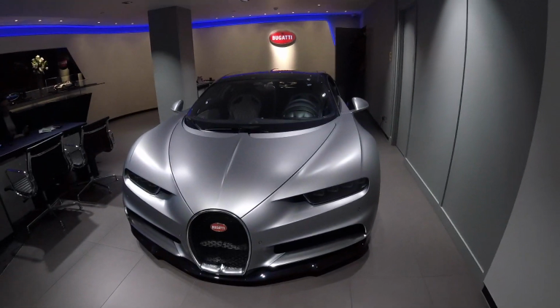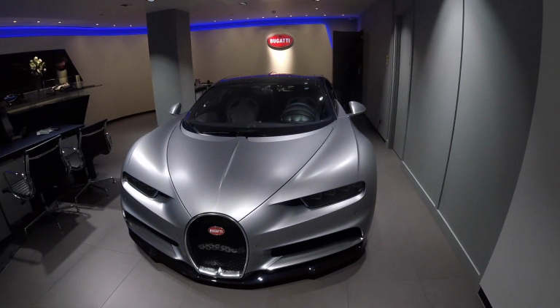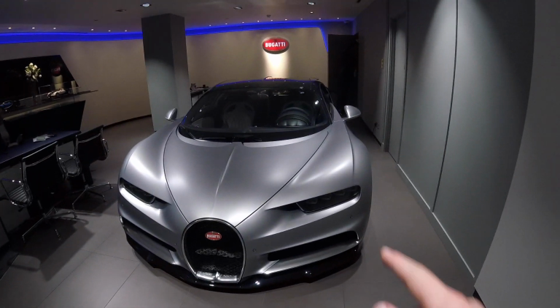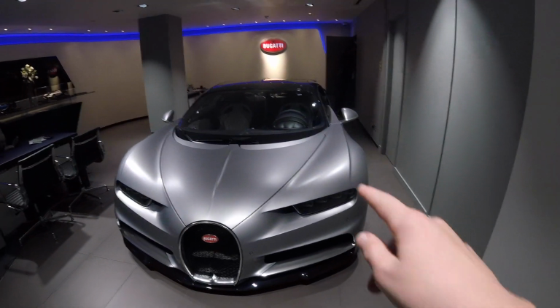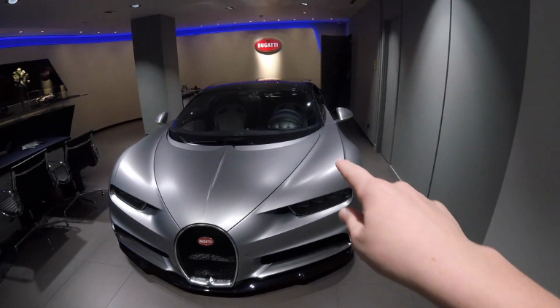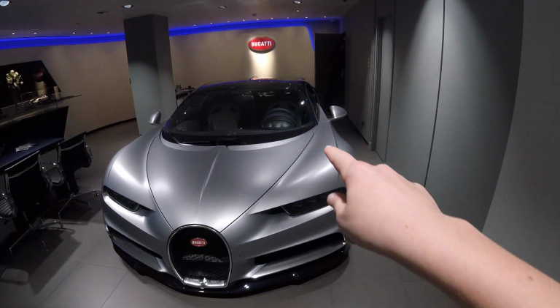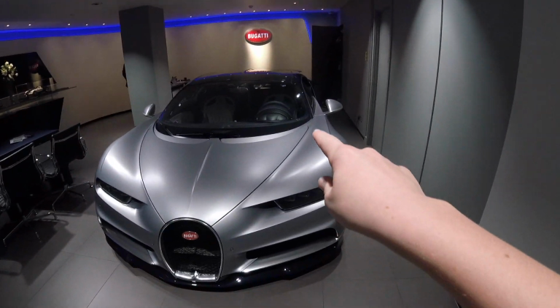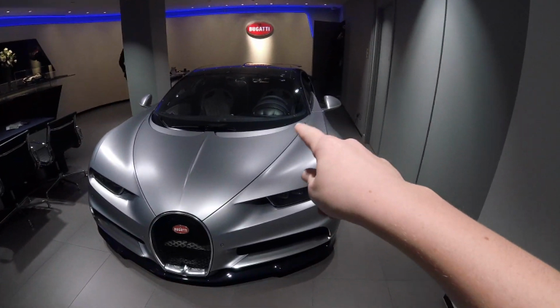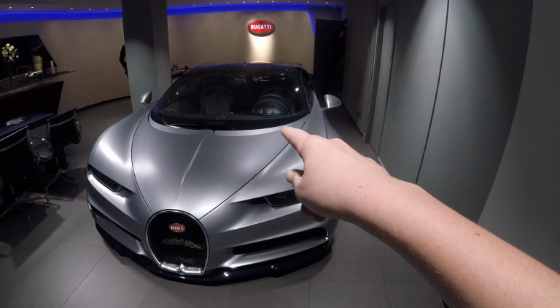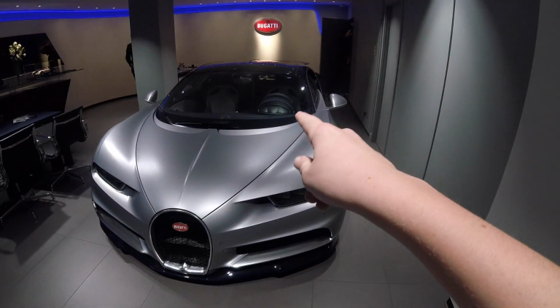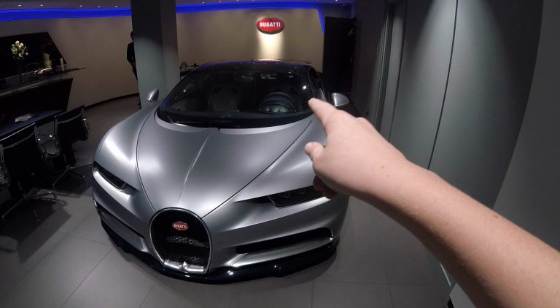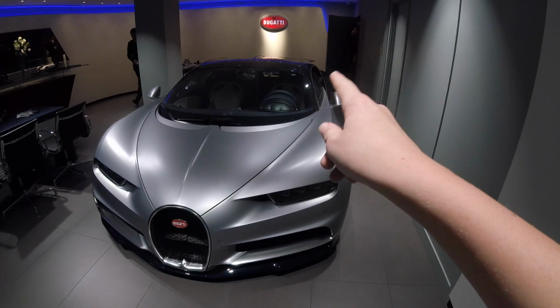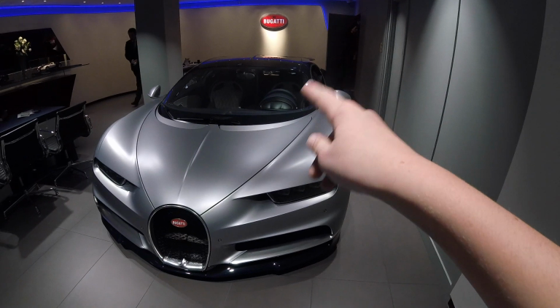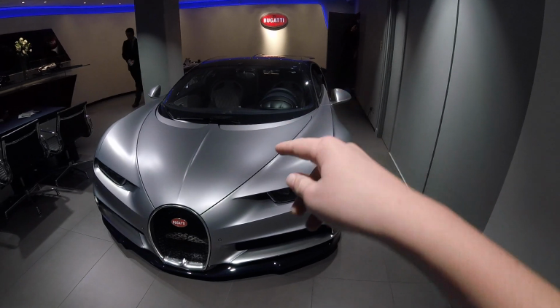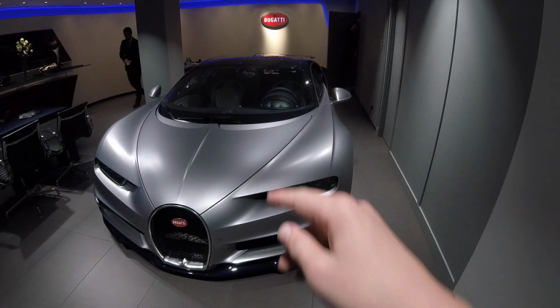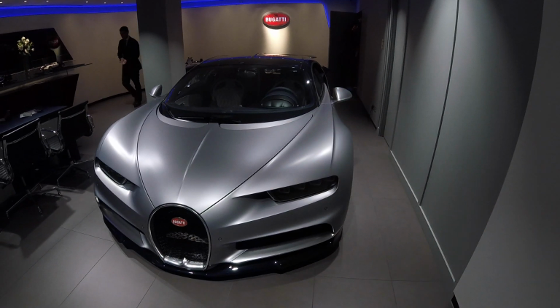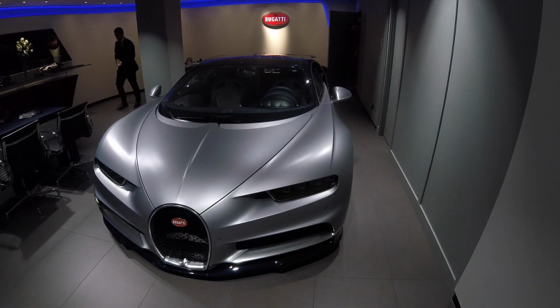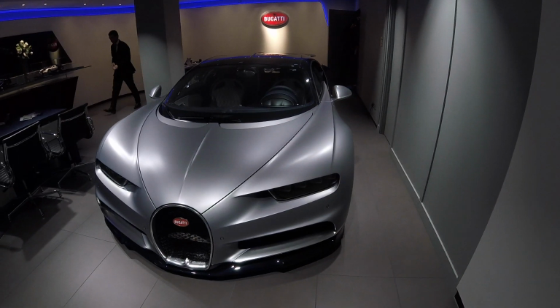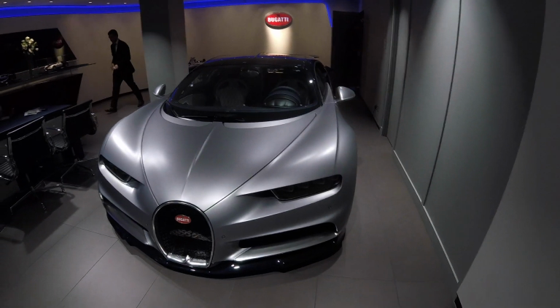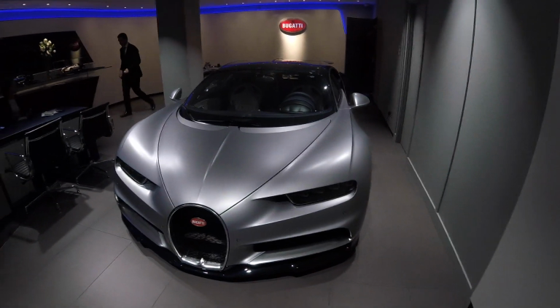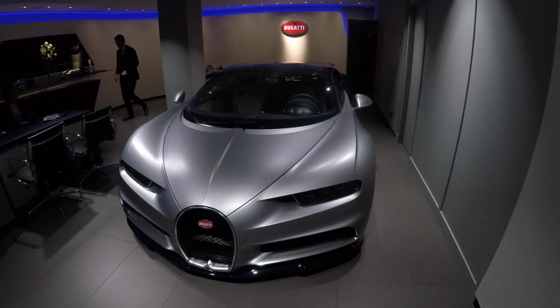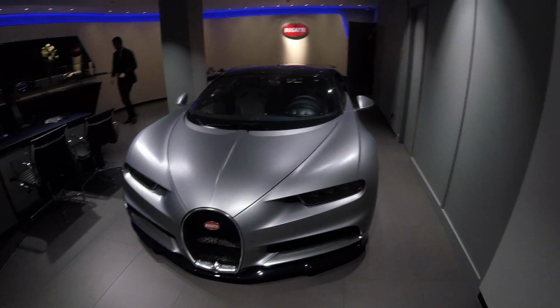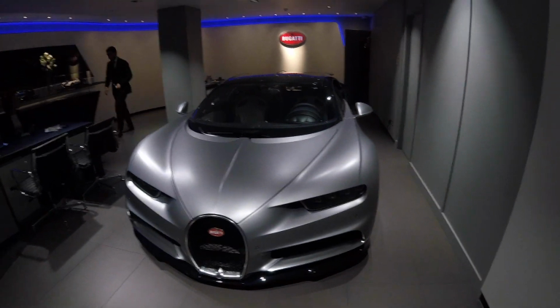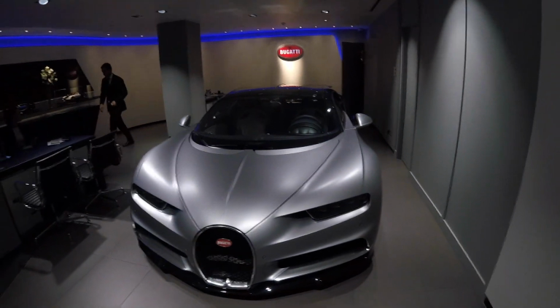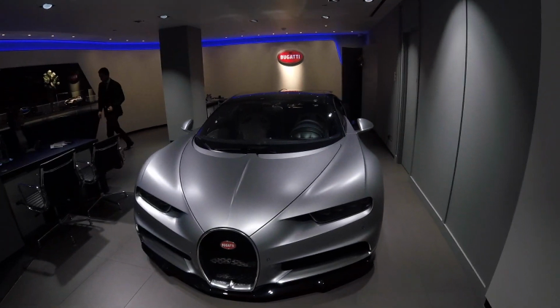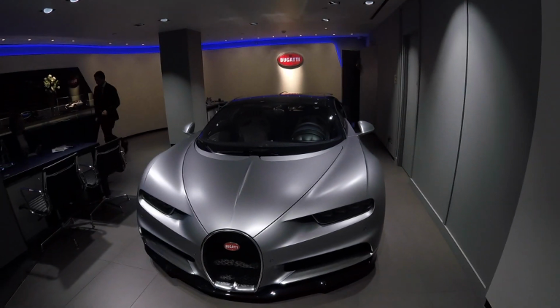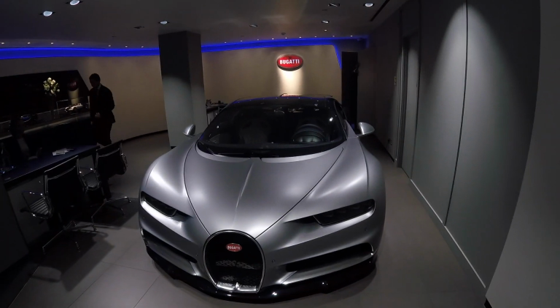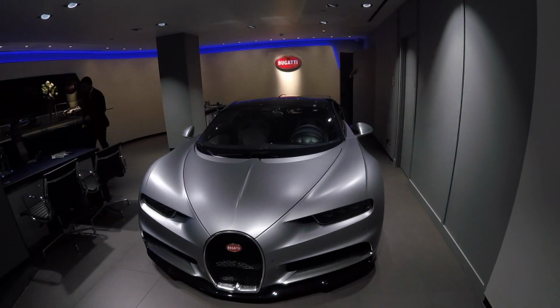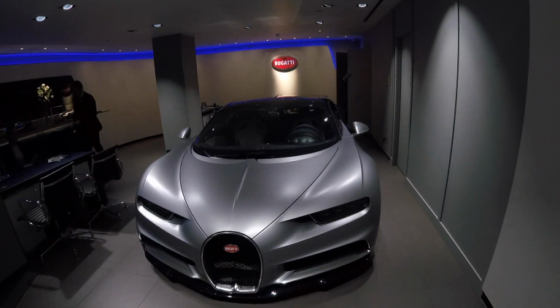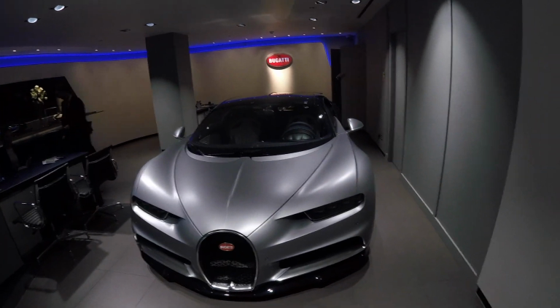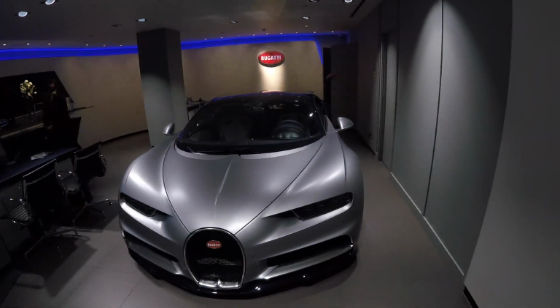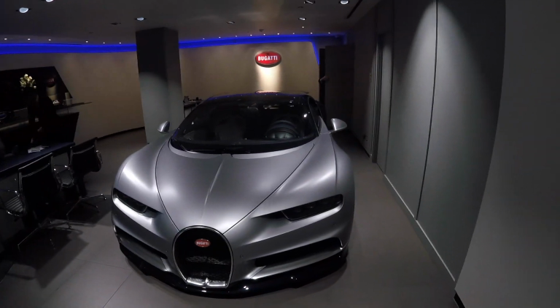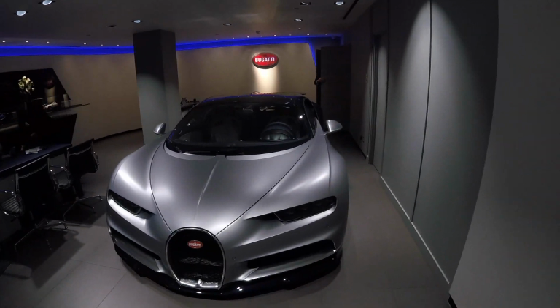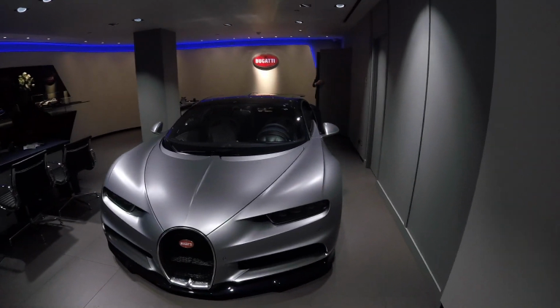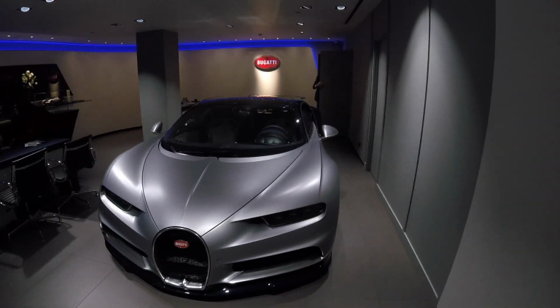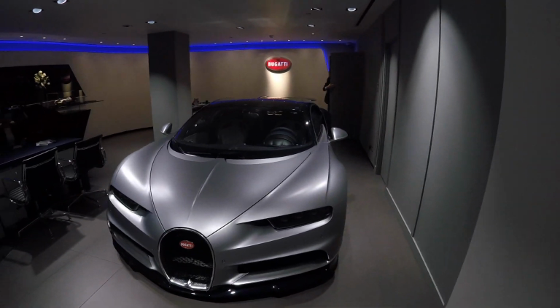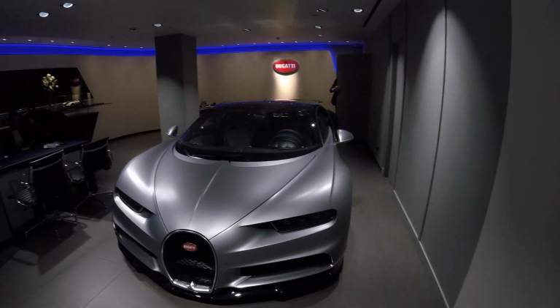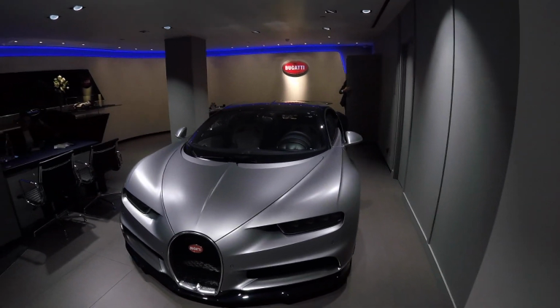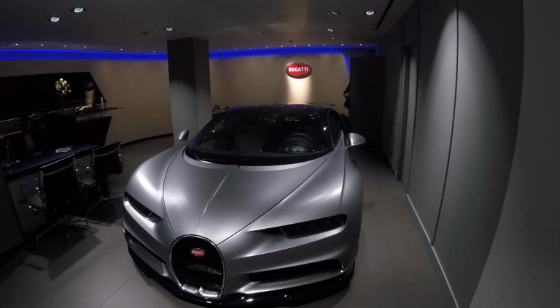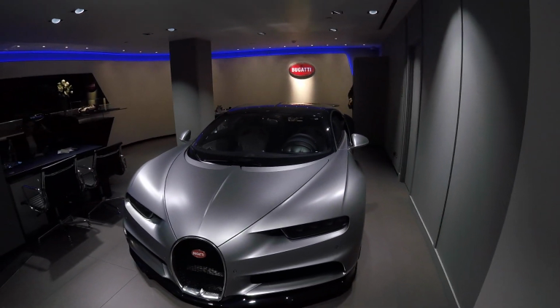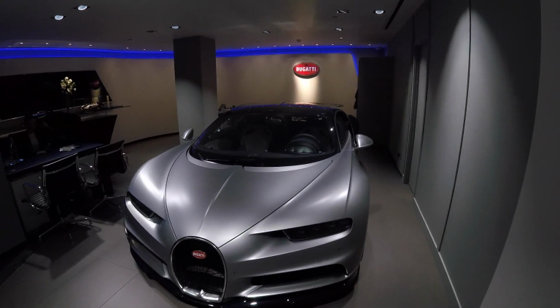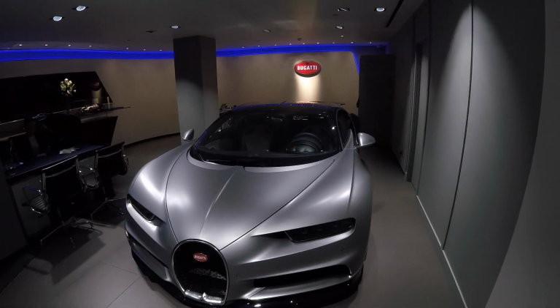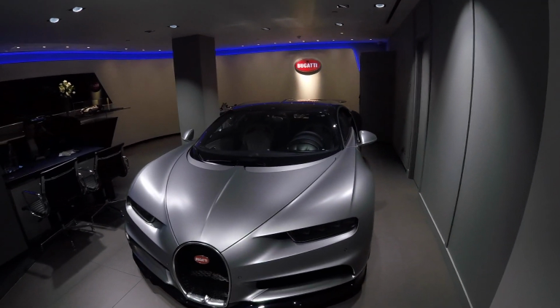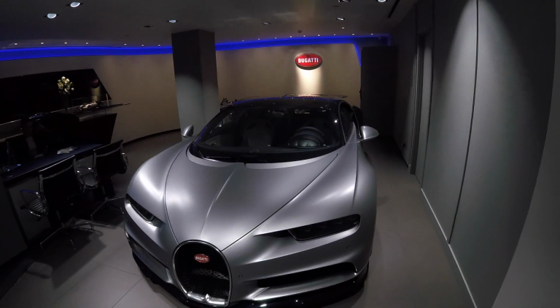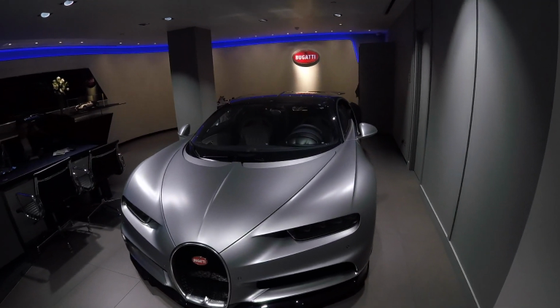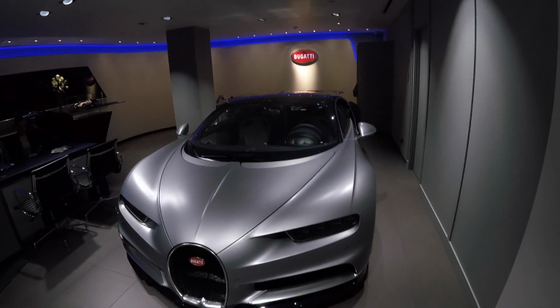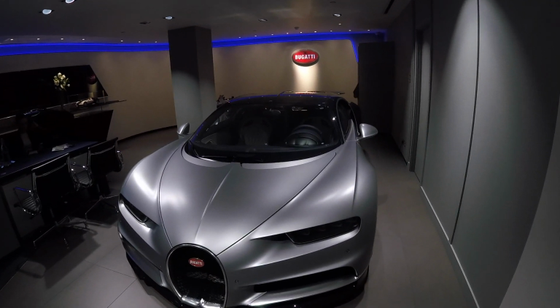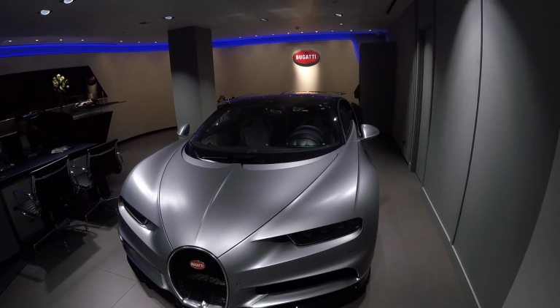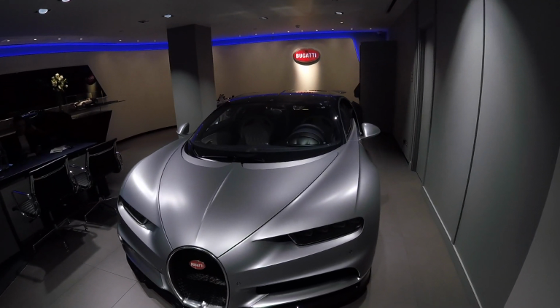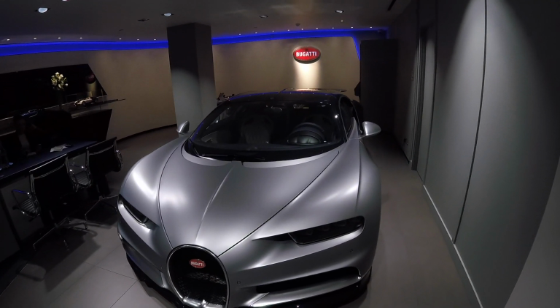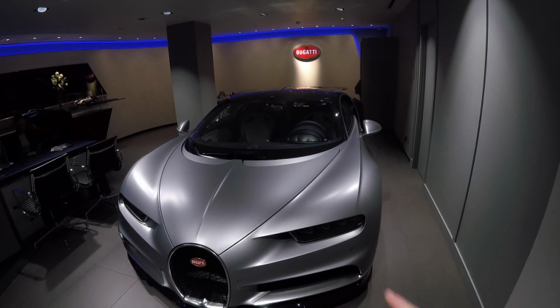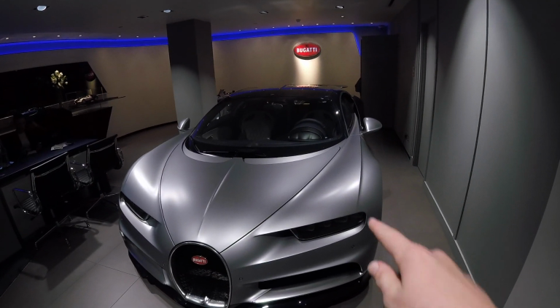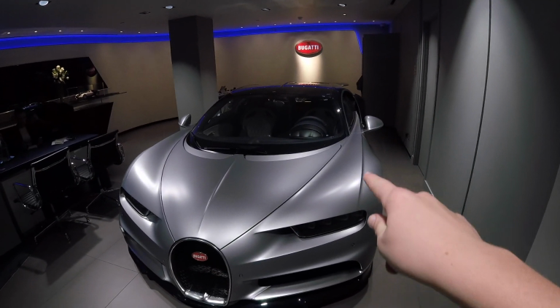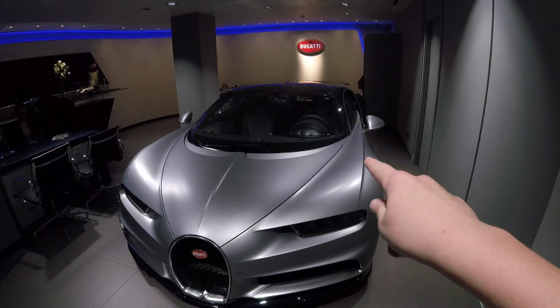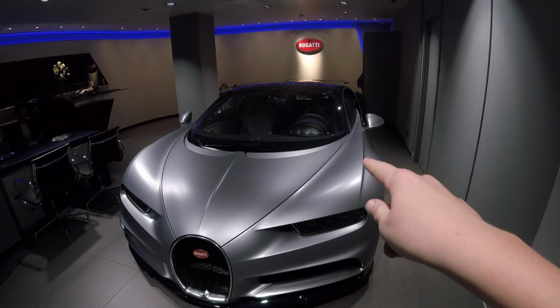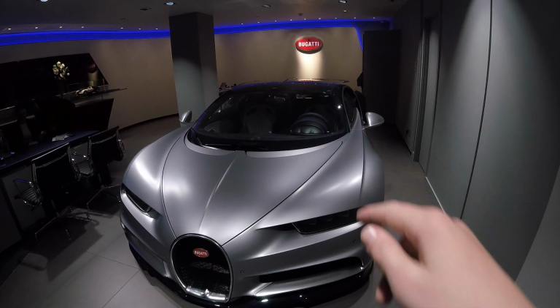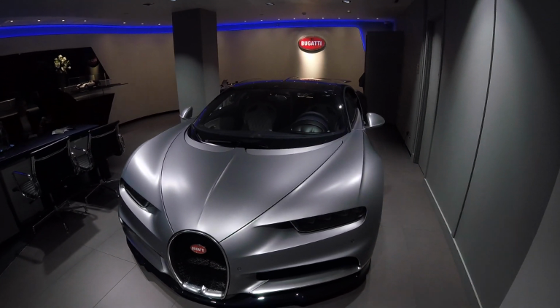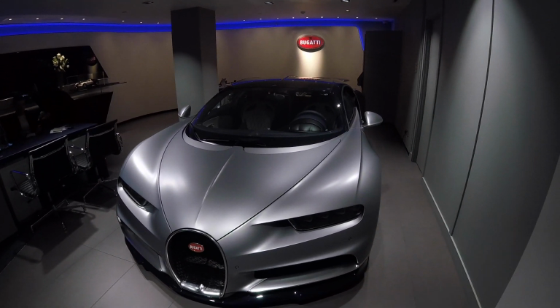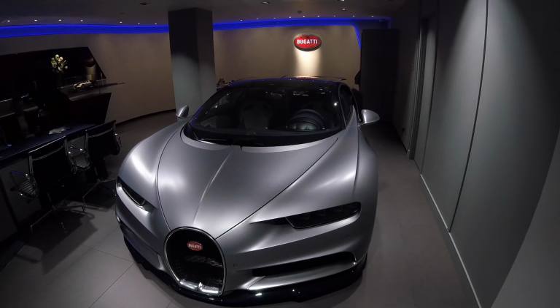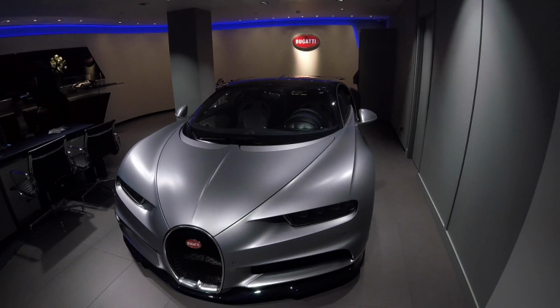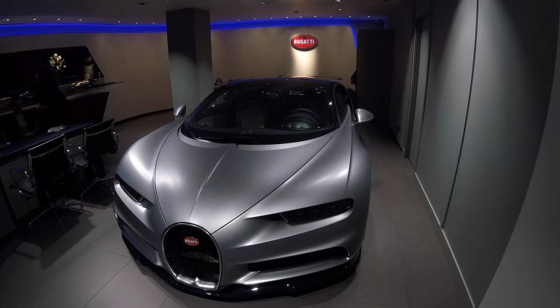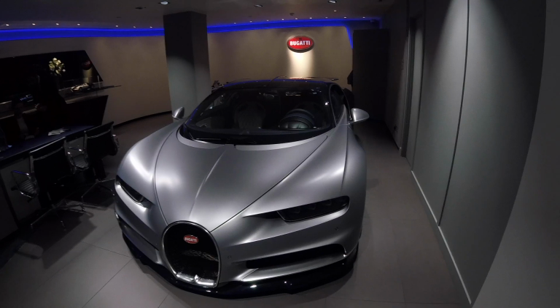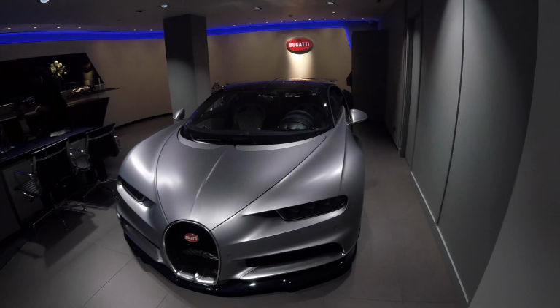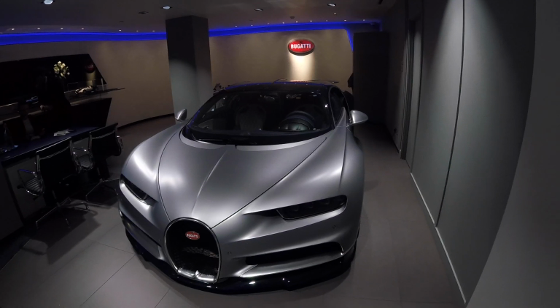Inside we've got the diamond stitched seats and the black carbon fibre with the blue wheel. It's just amazing.